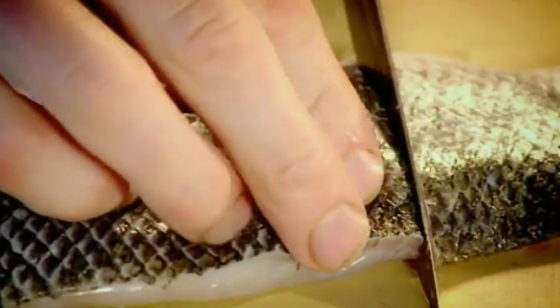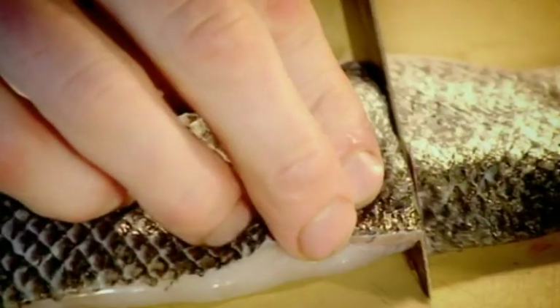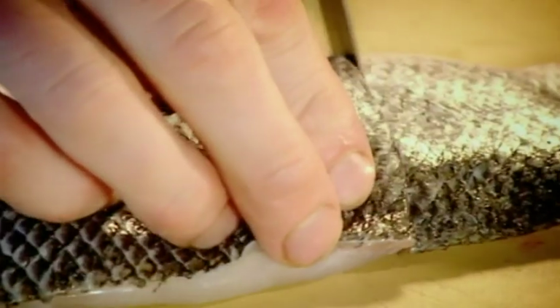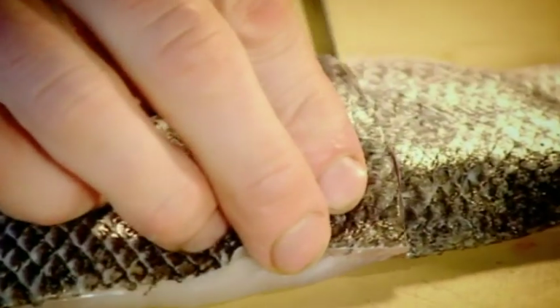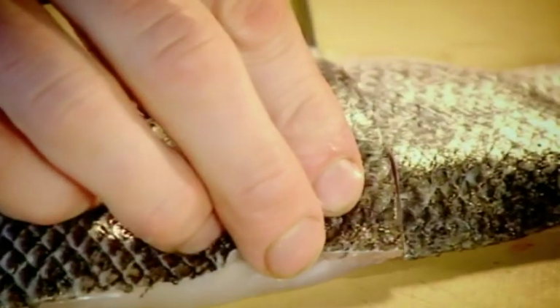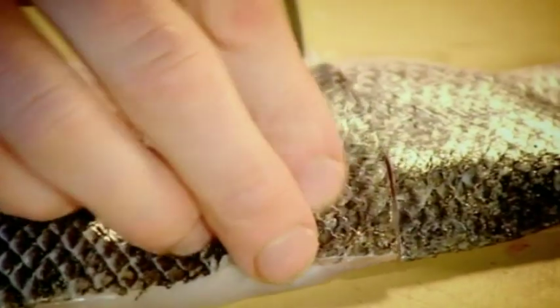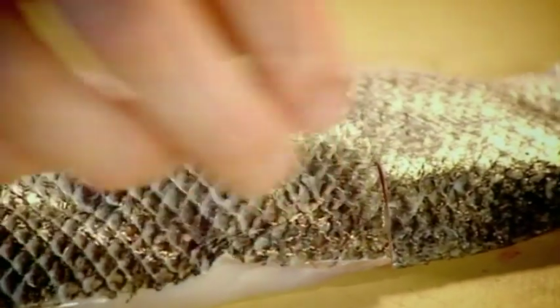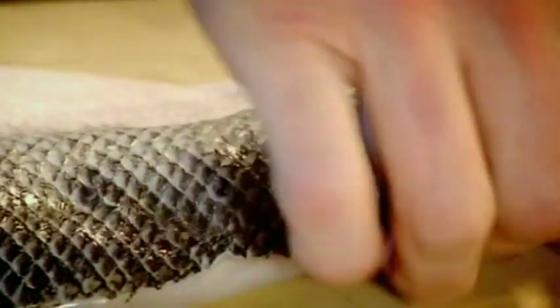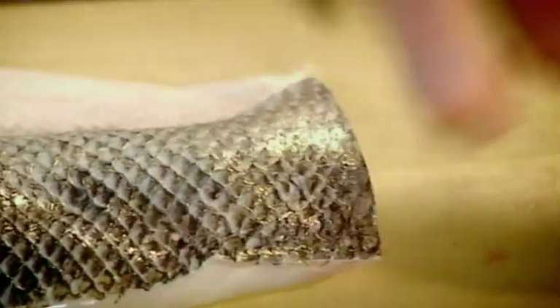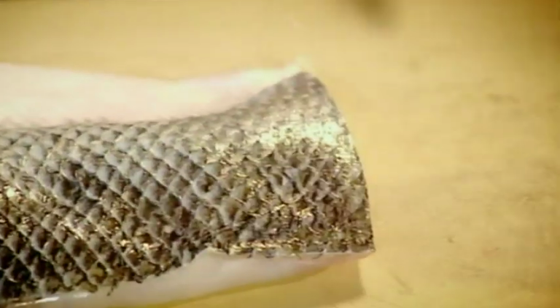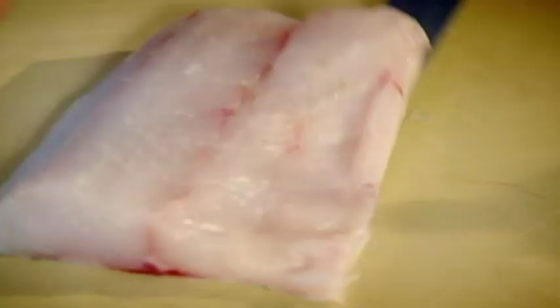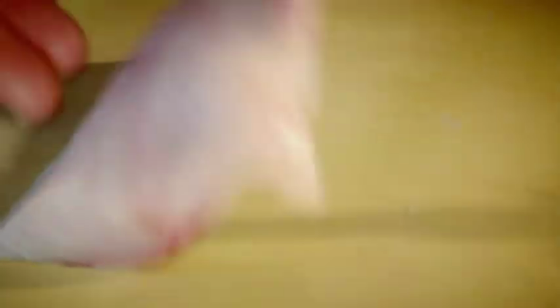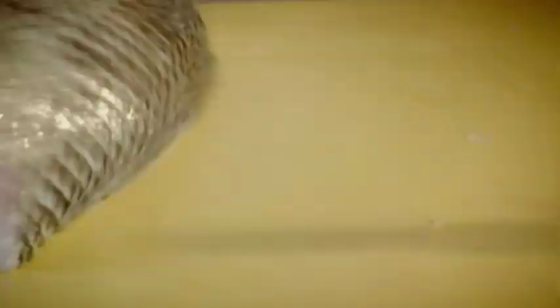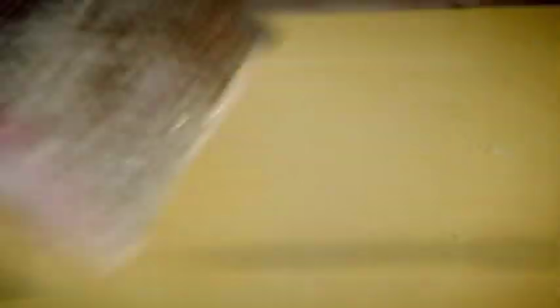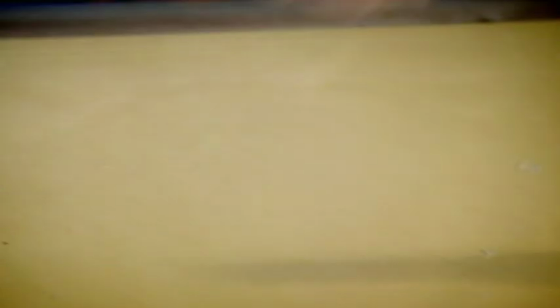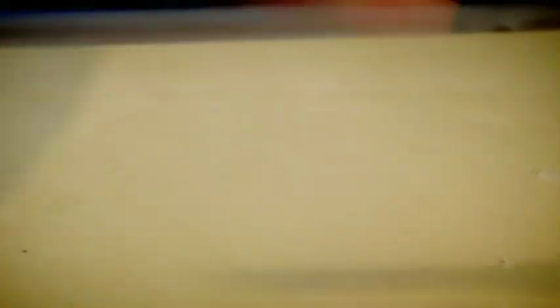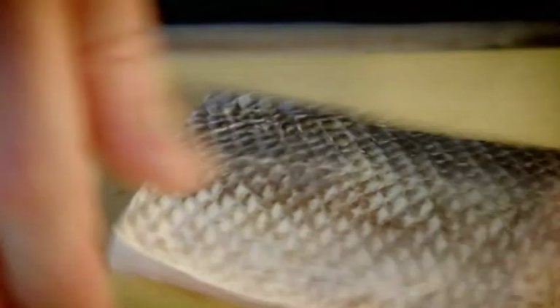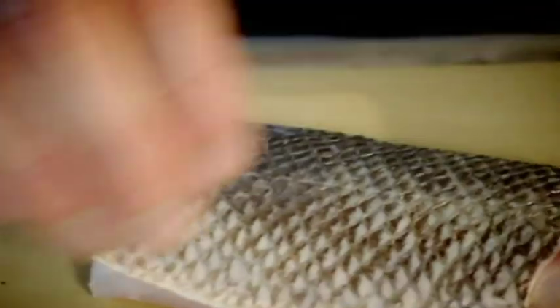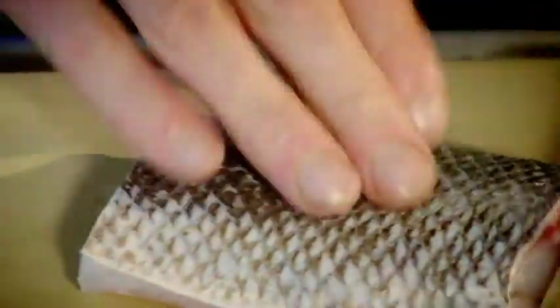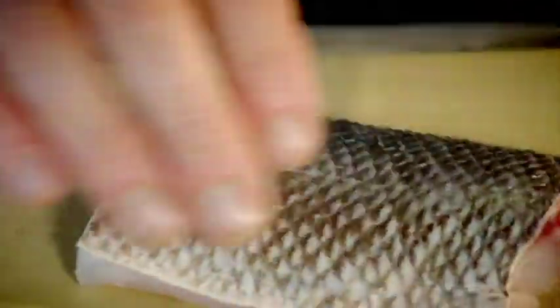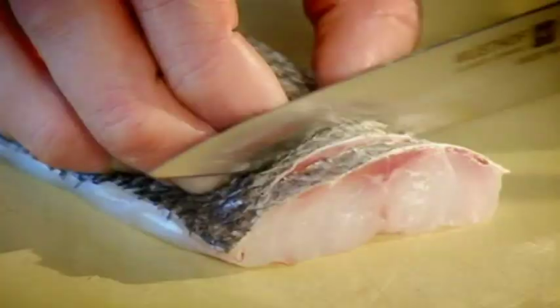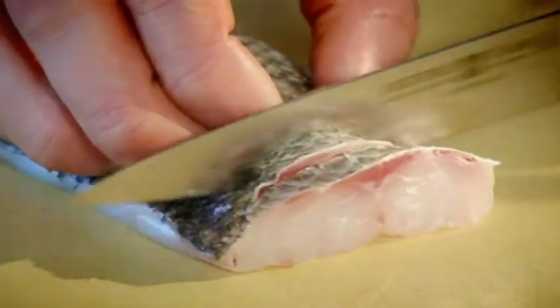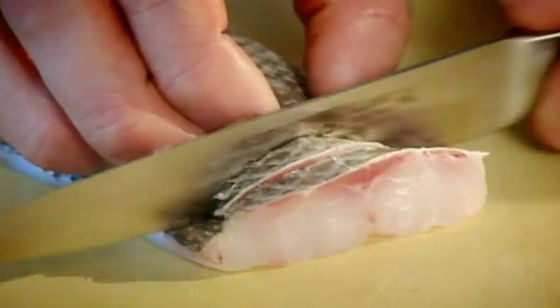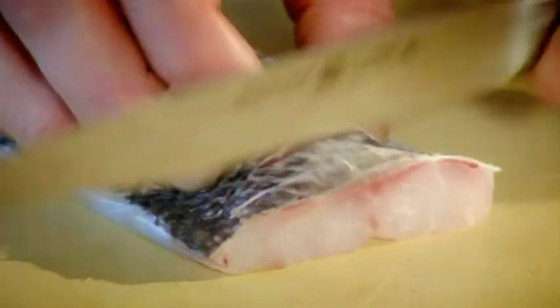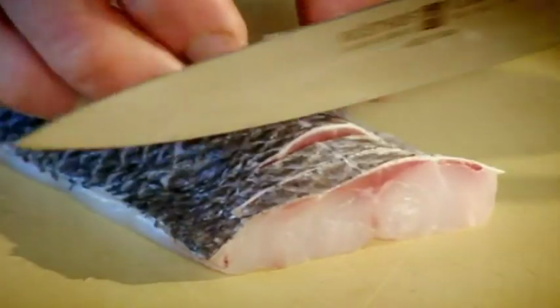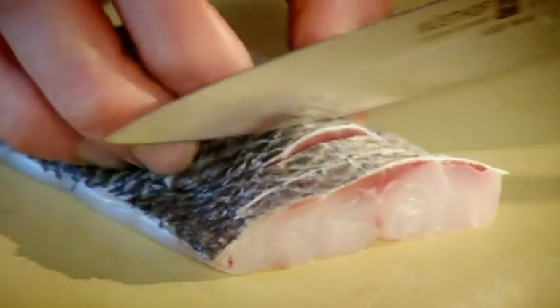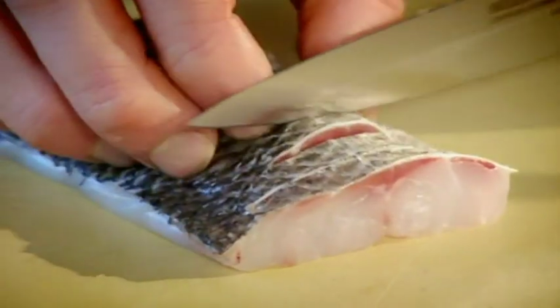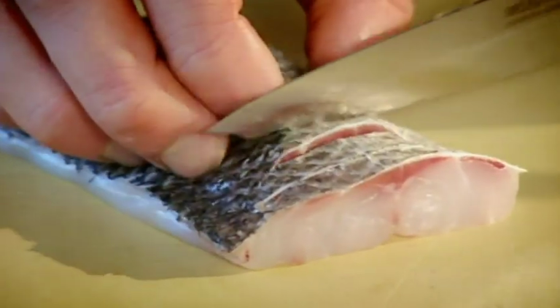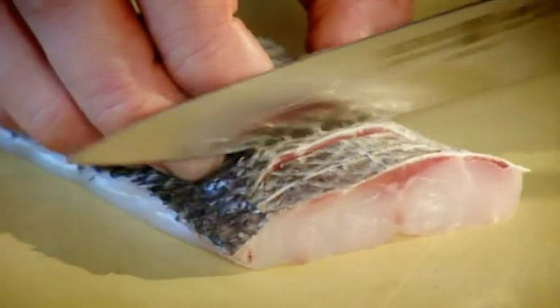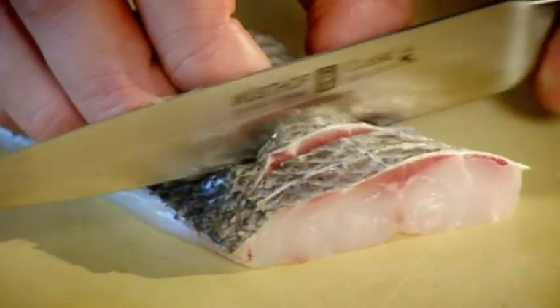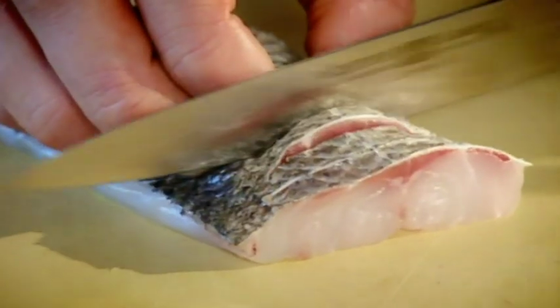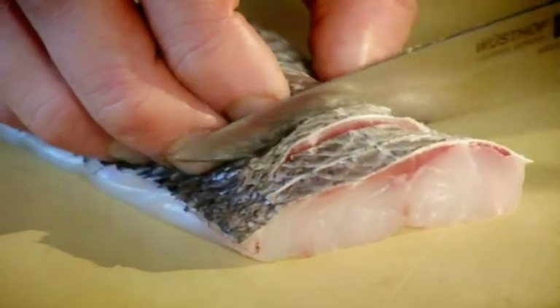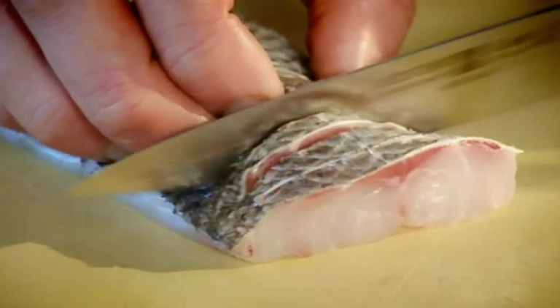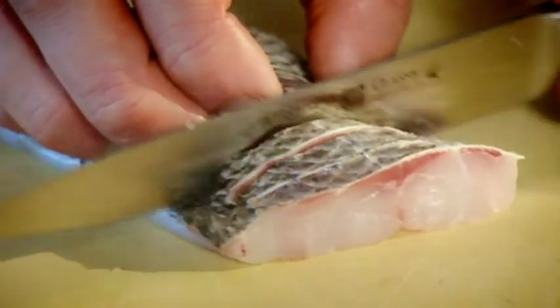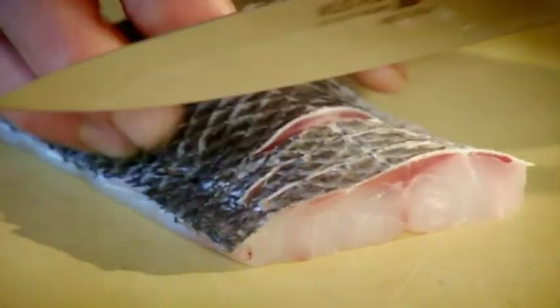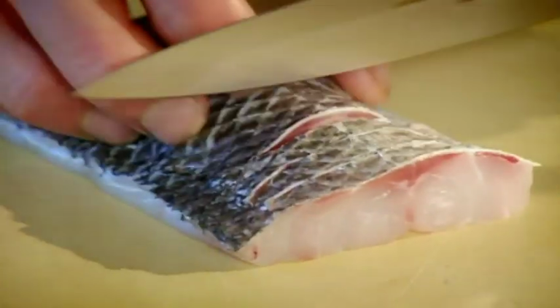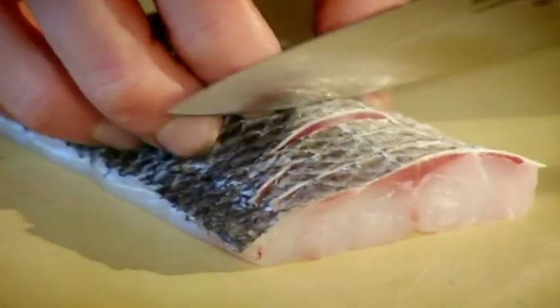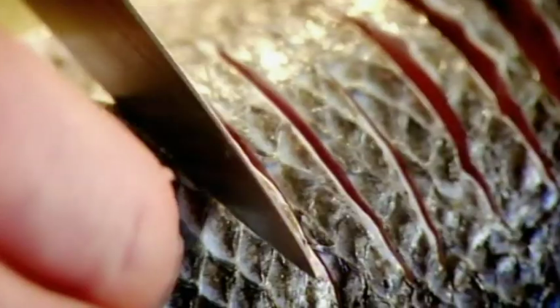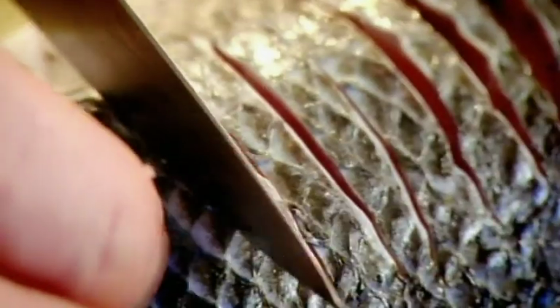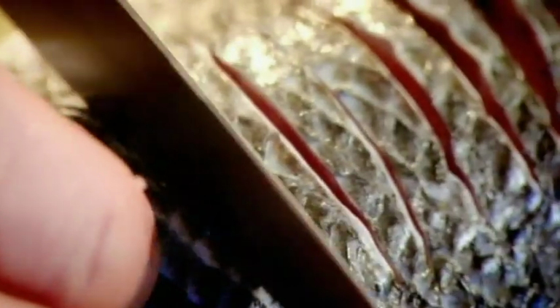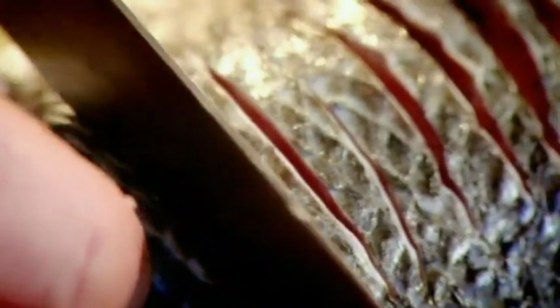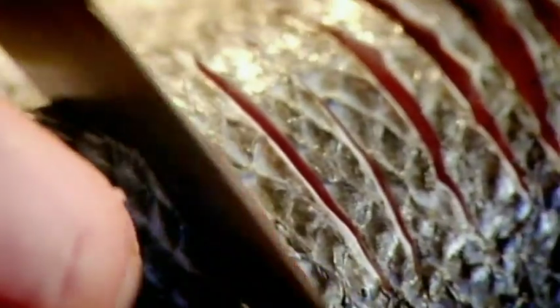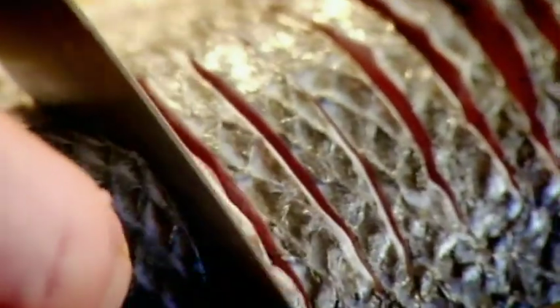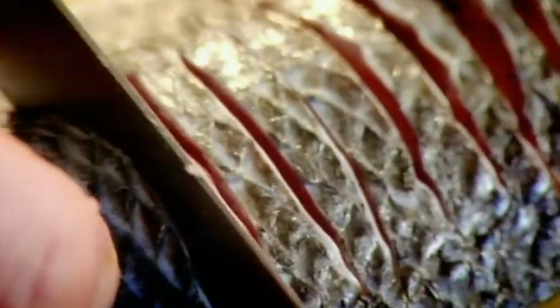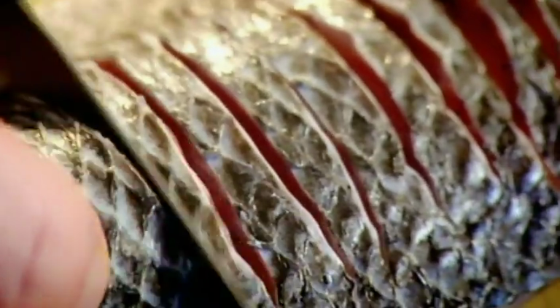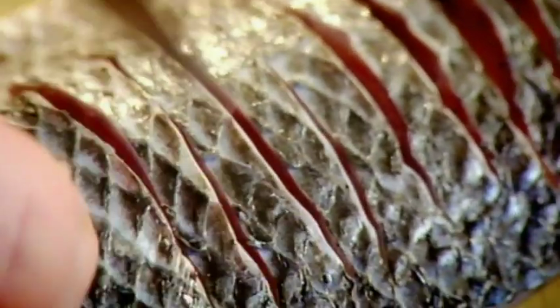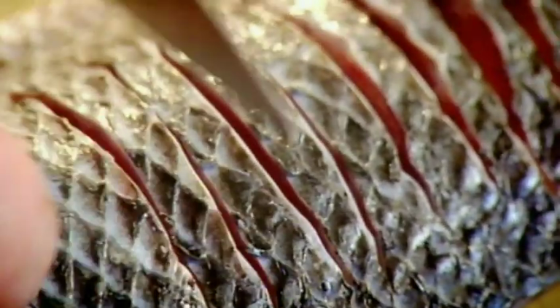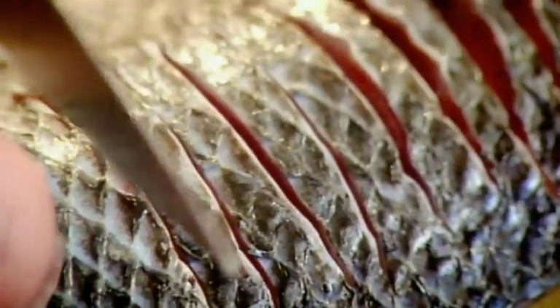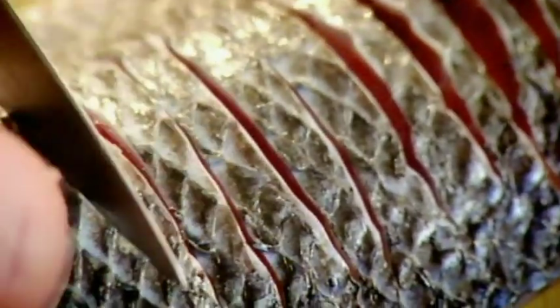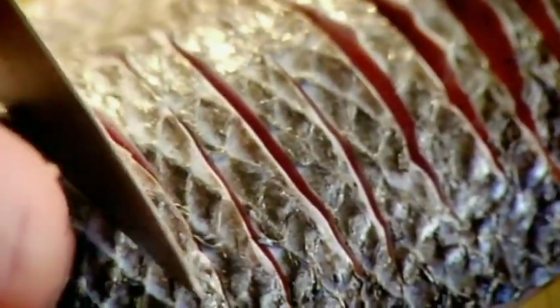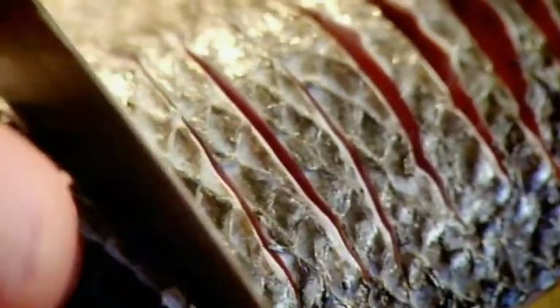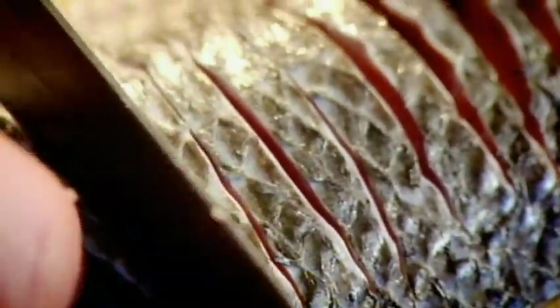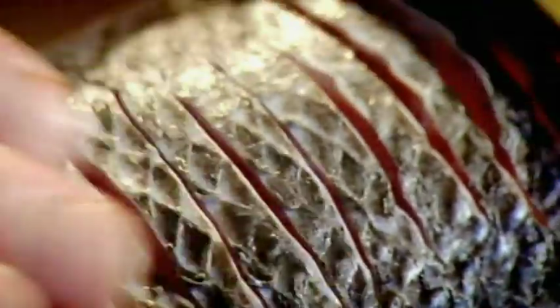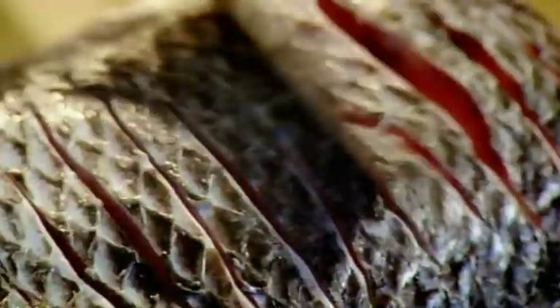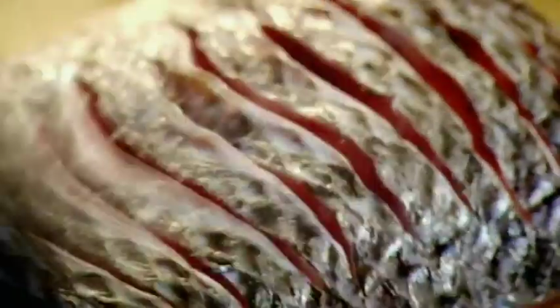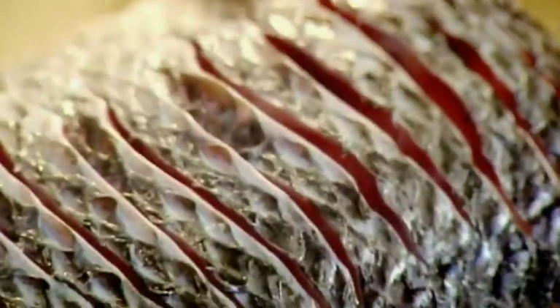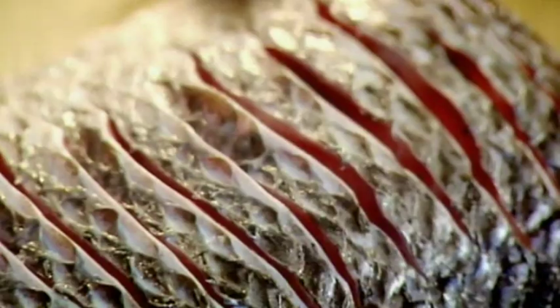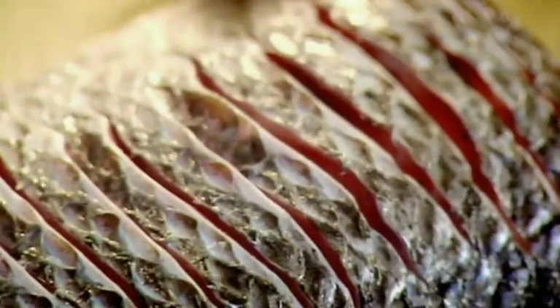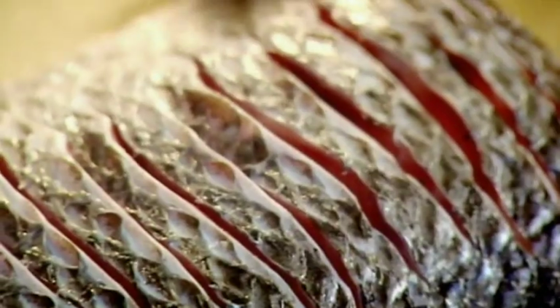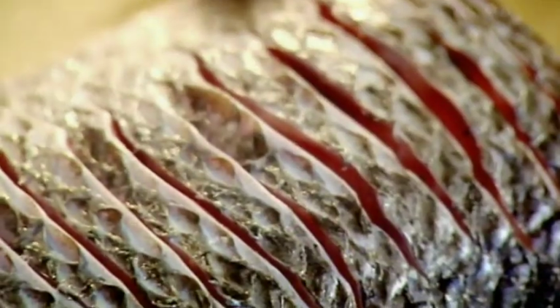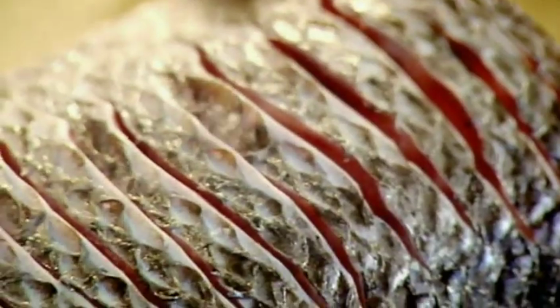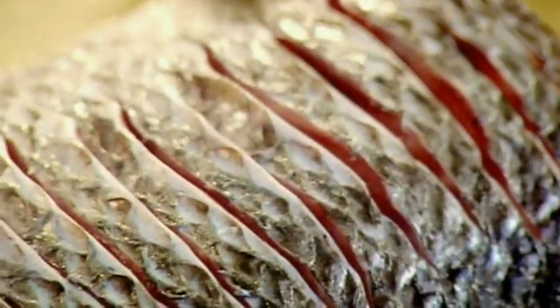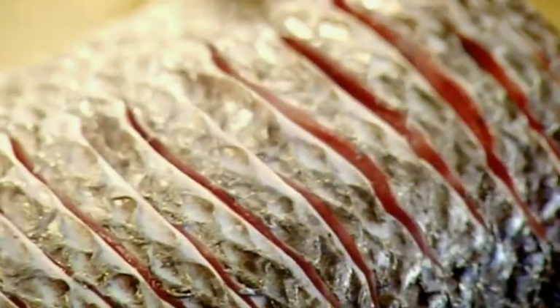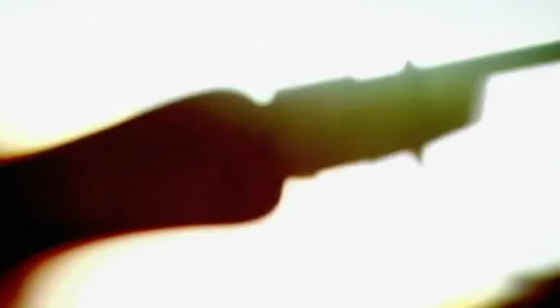Three nice portions. Score that skin. And the beauty of this fish is that it's so robust, yet so delicate in flavor.